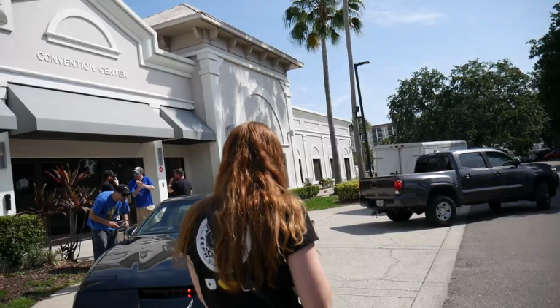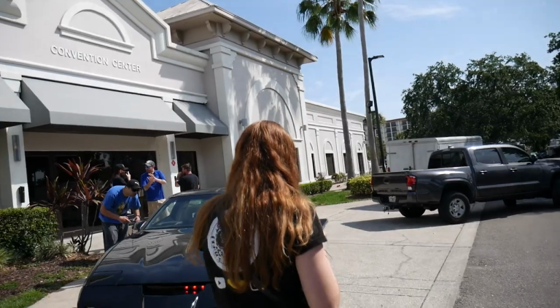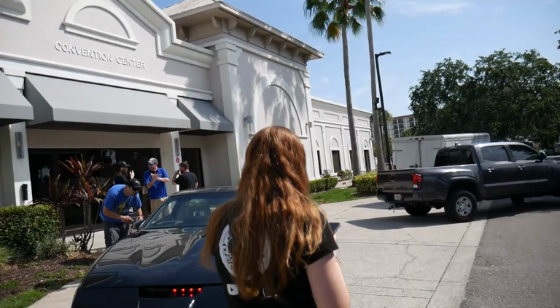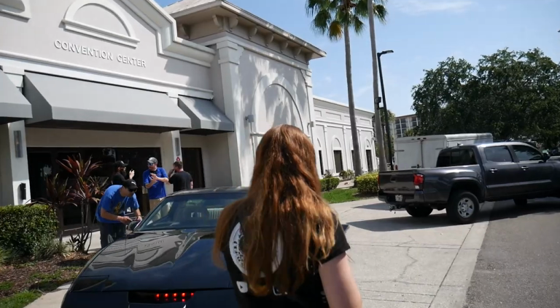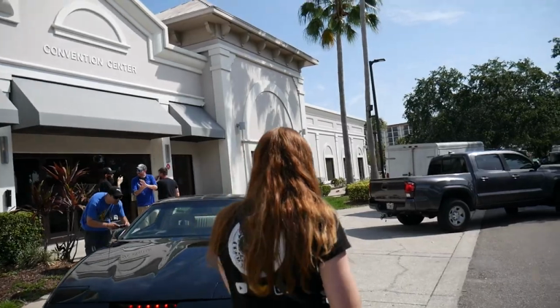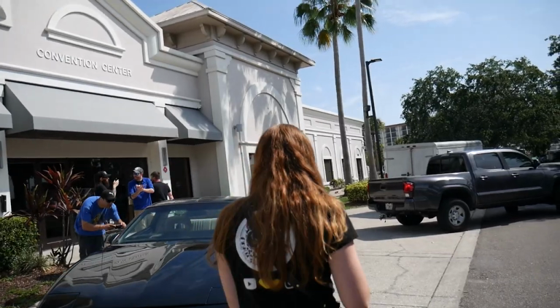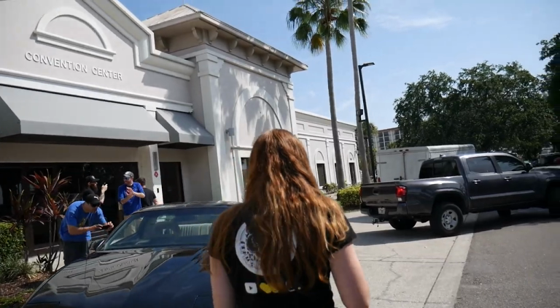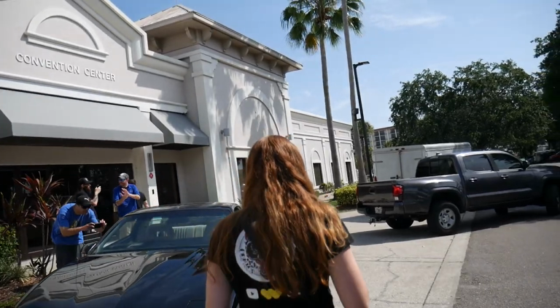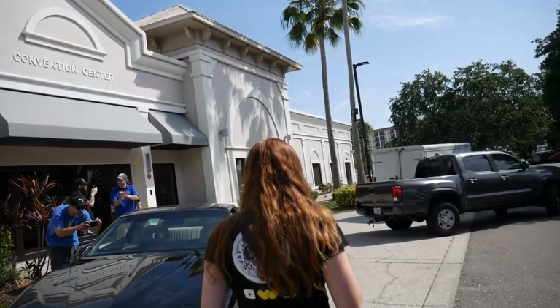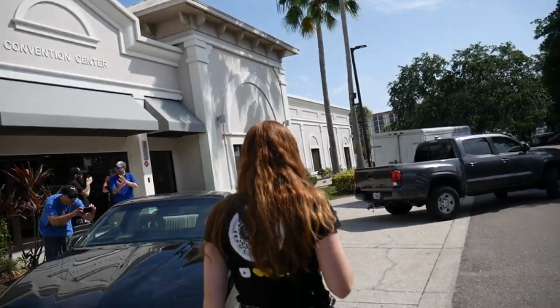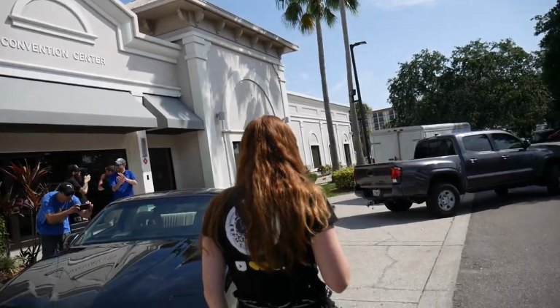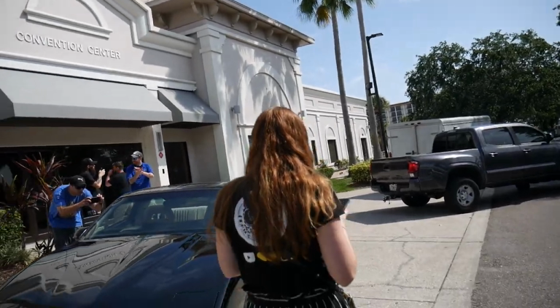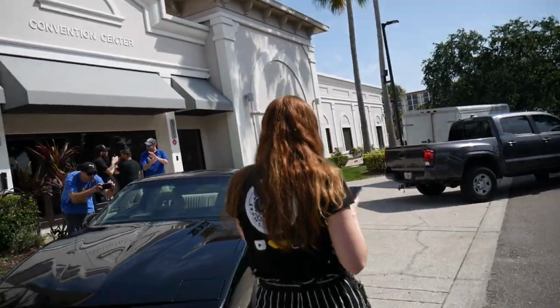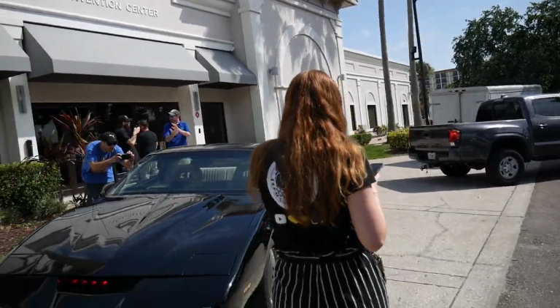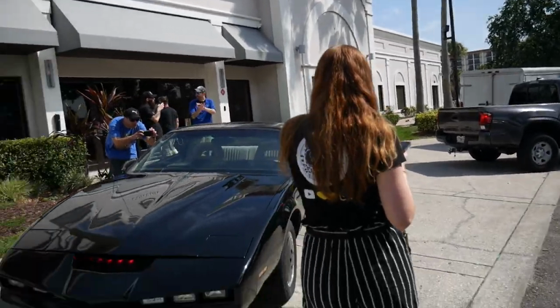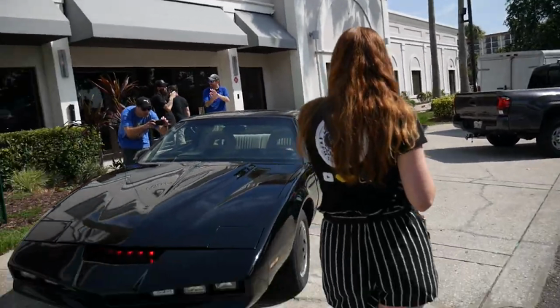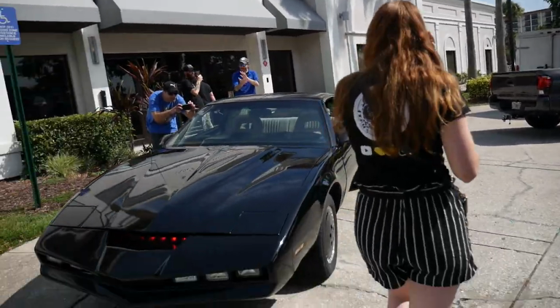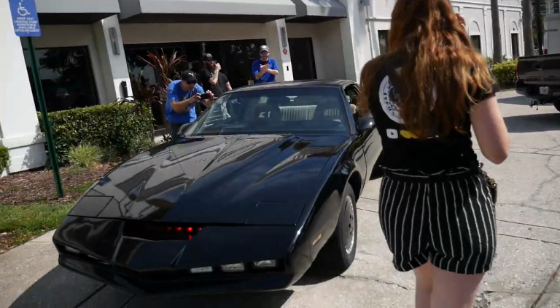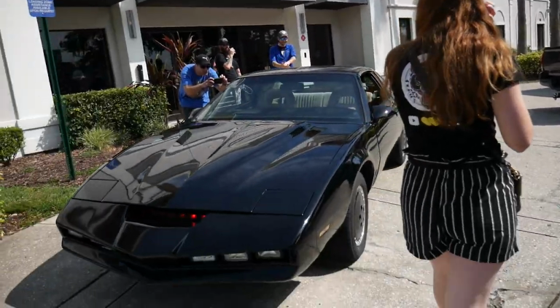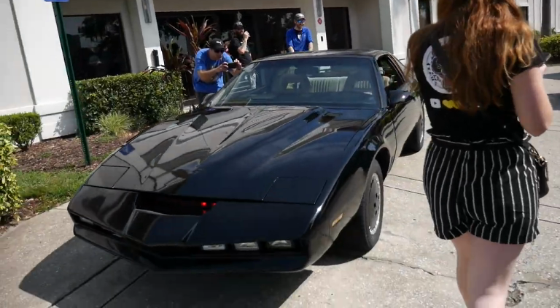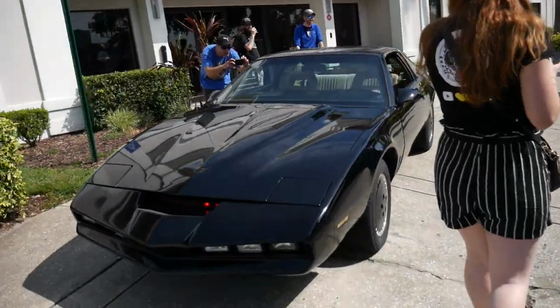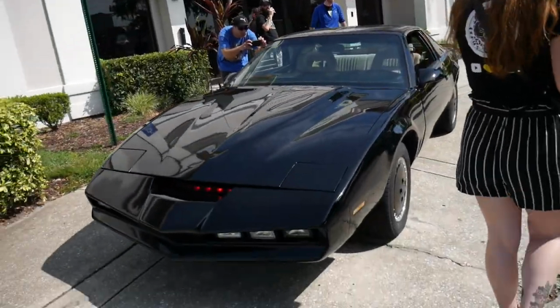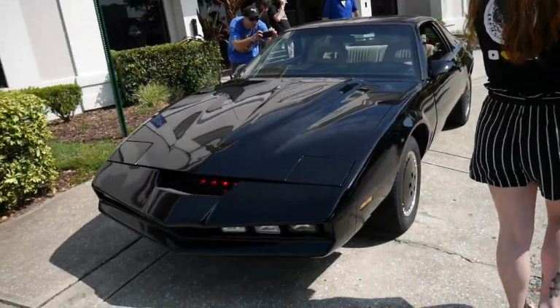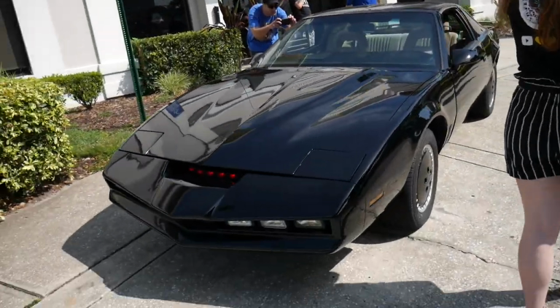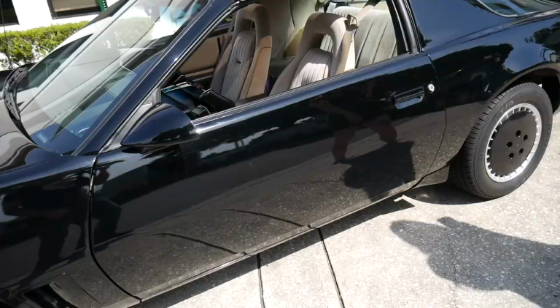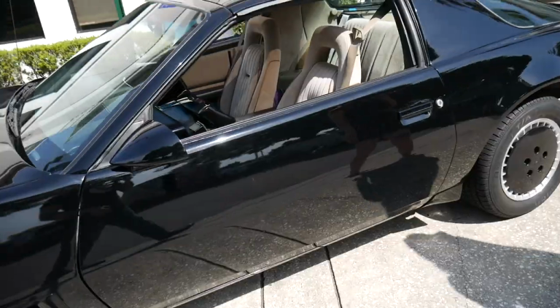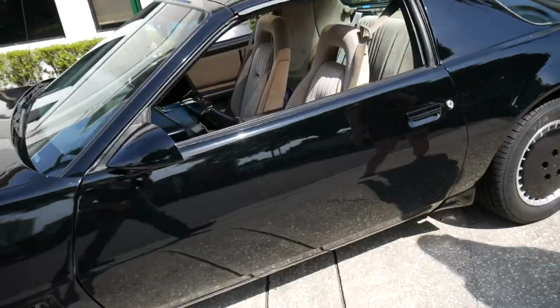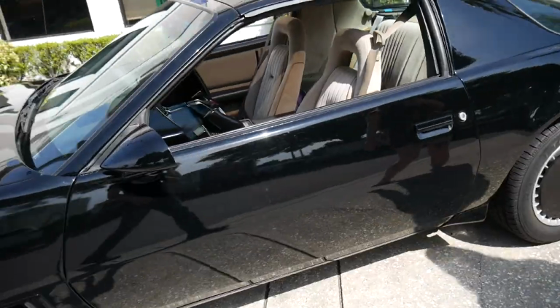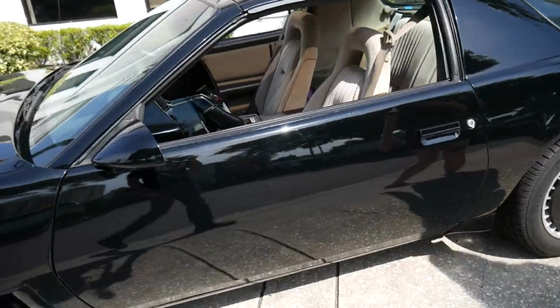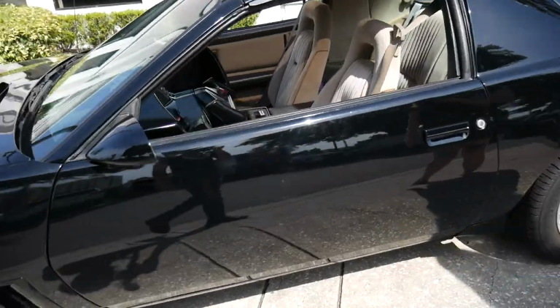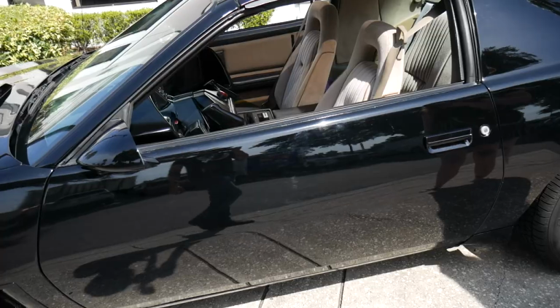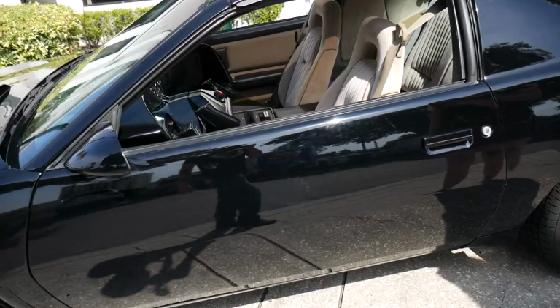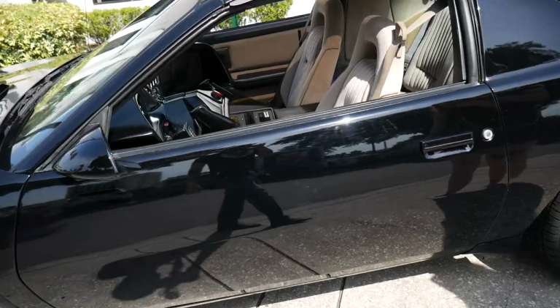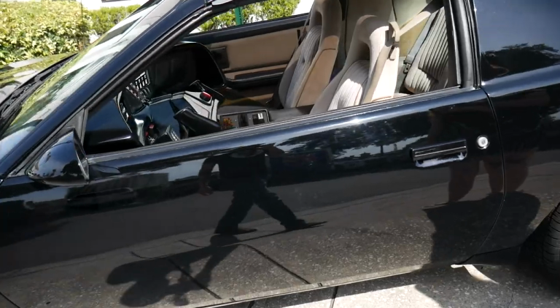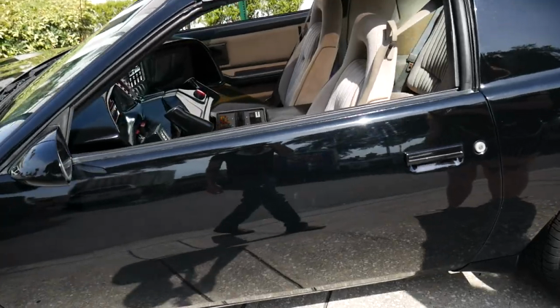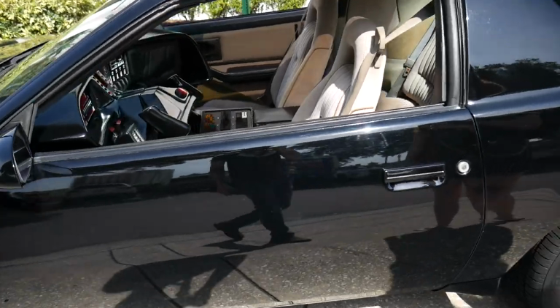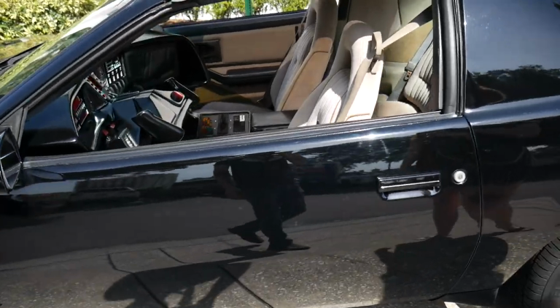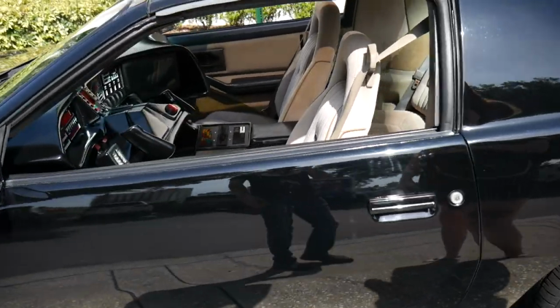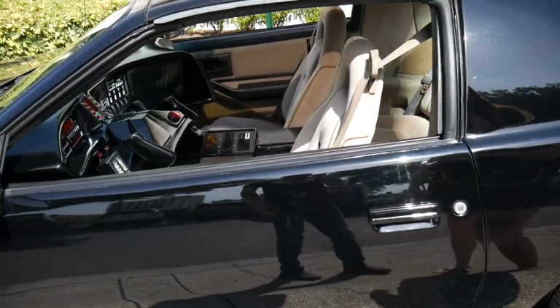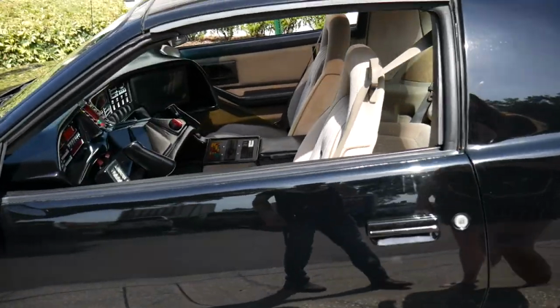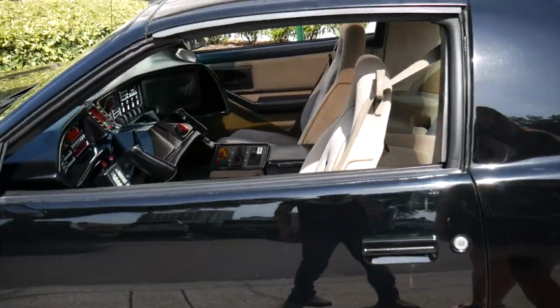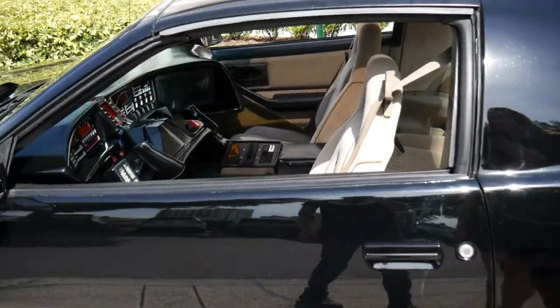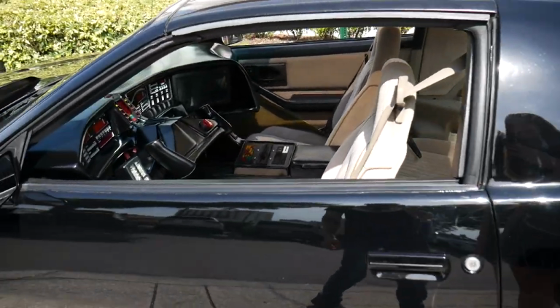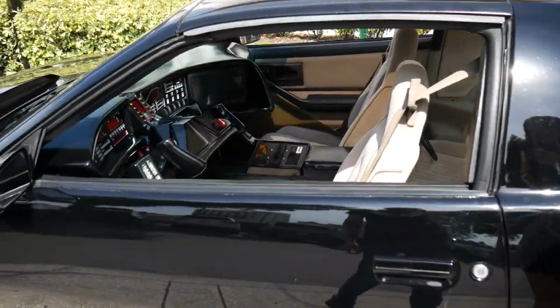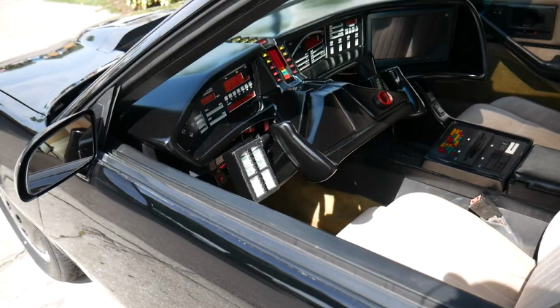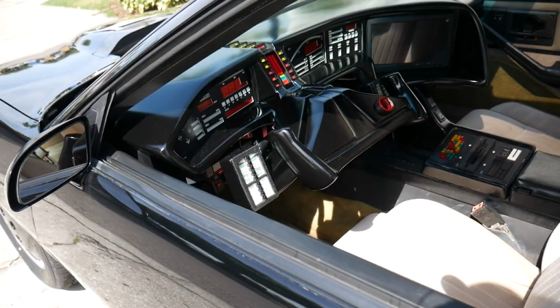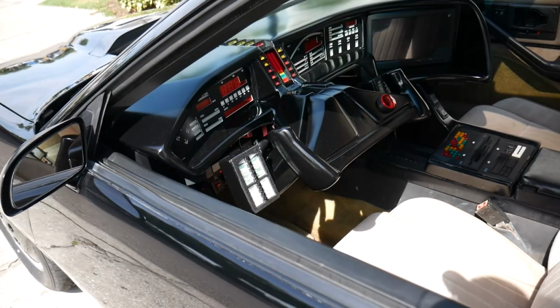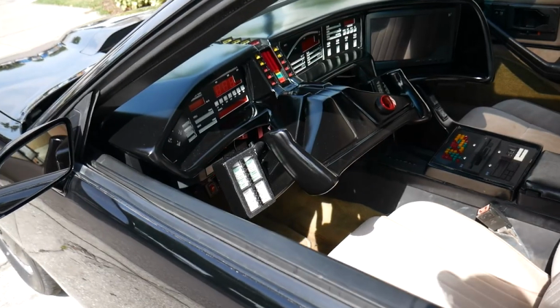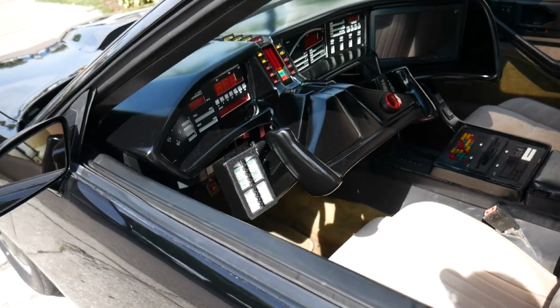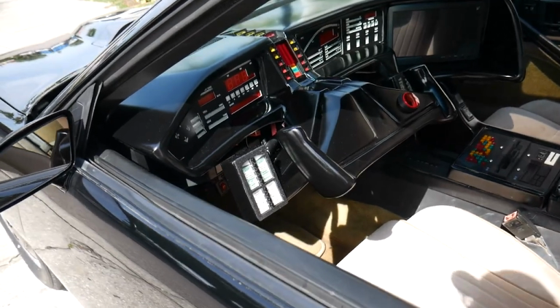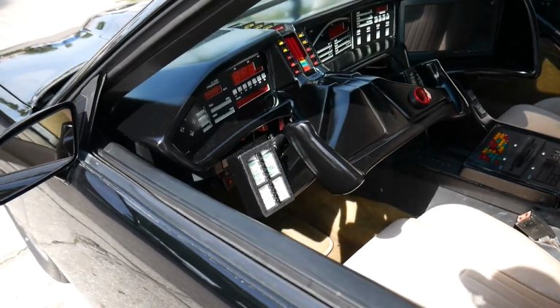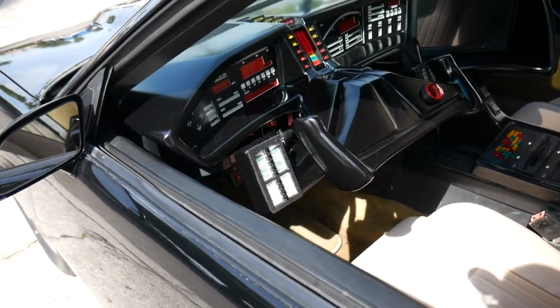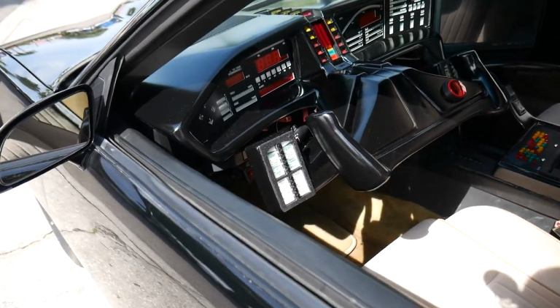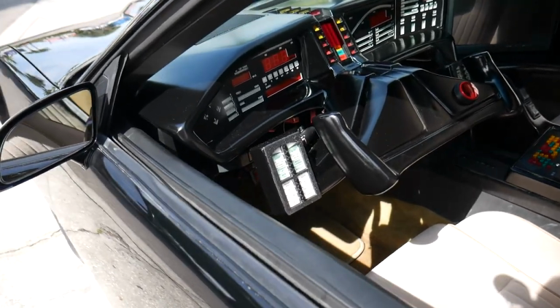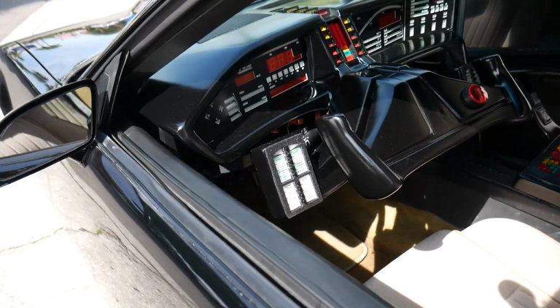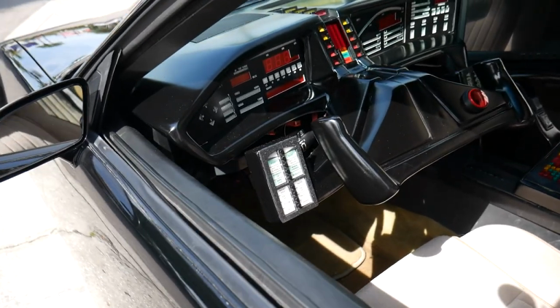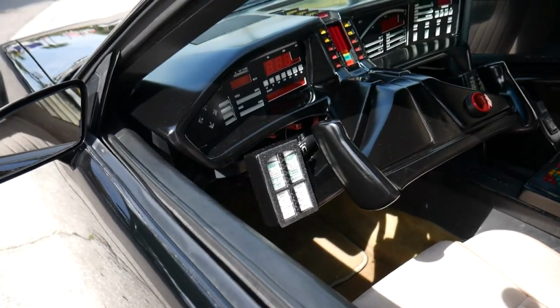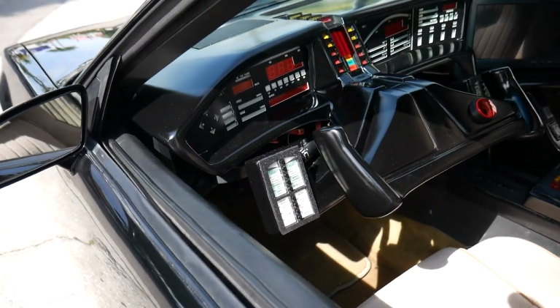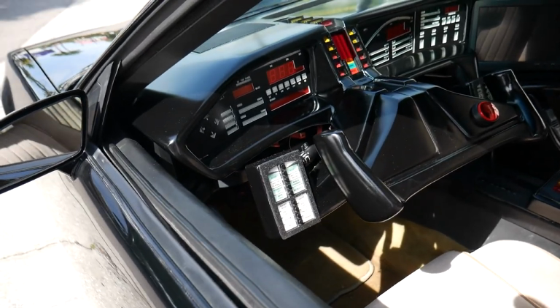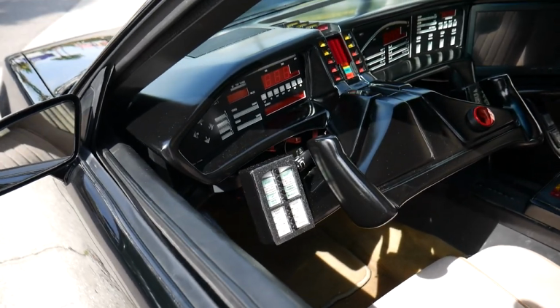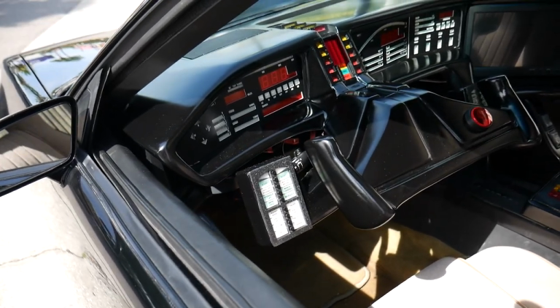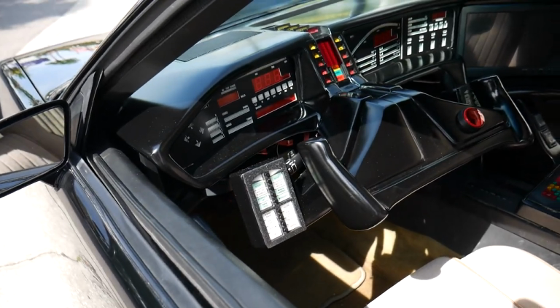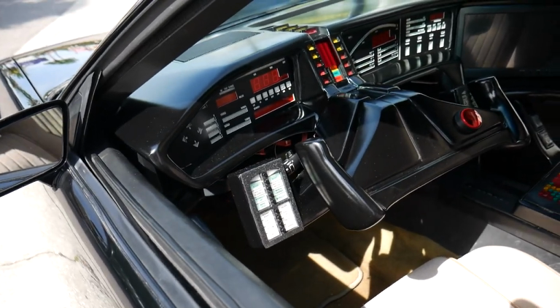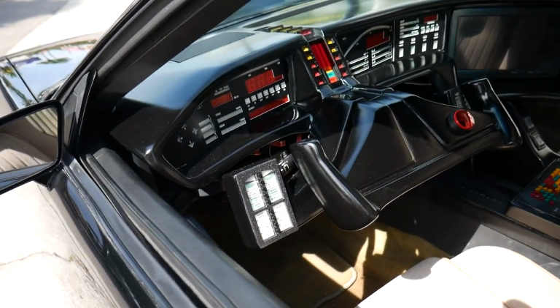We do gotta find Lenny still. Oh look at this — this is like the kit car, right? Wow, look how detailed that is inside. That's sick.